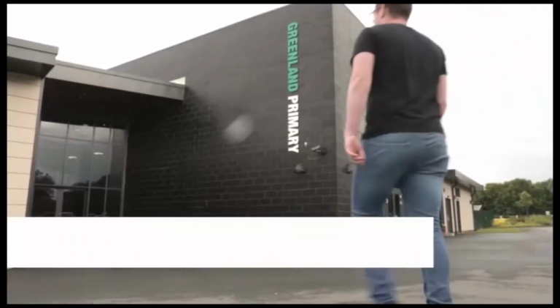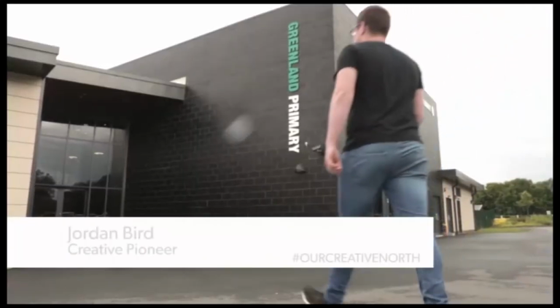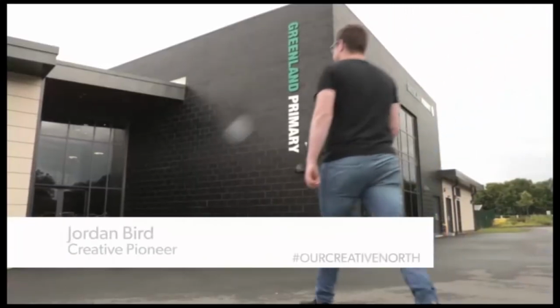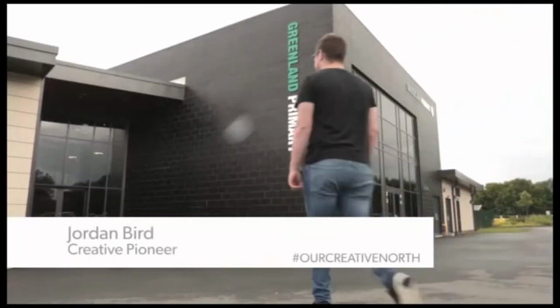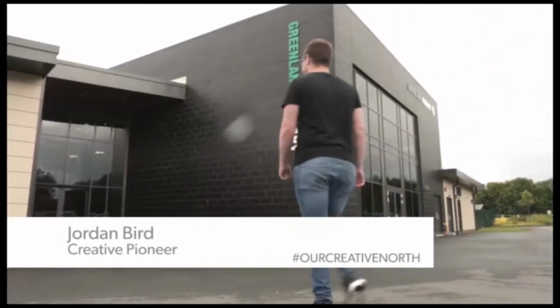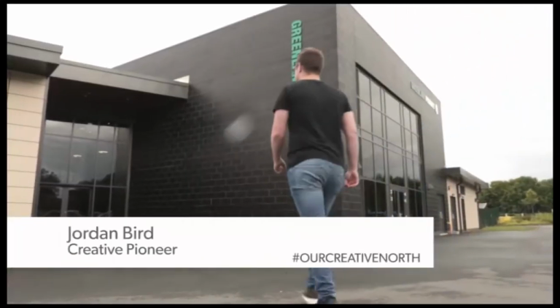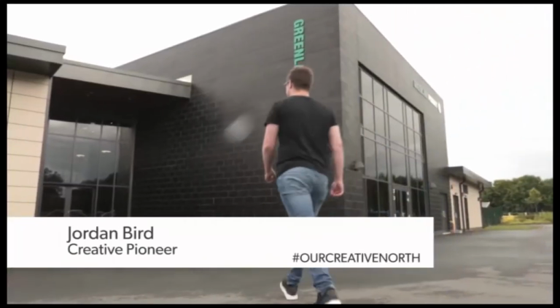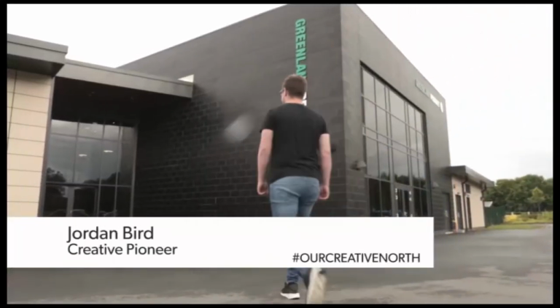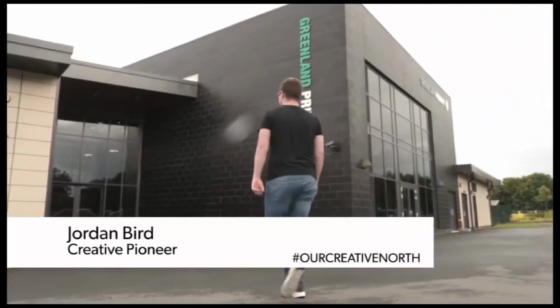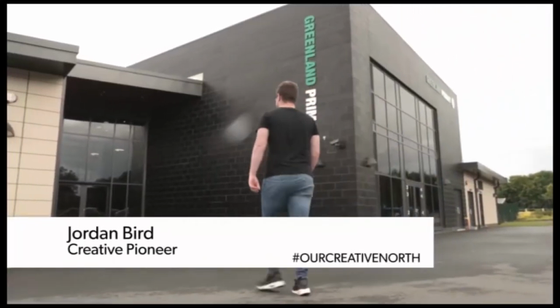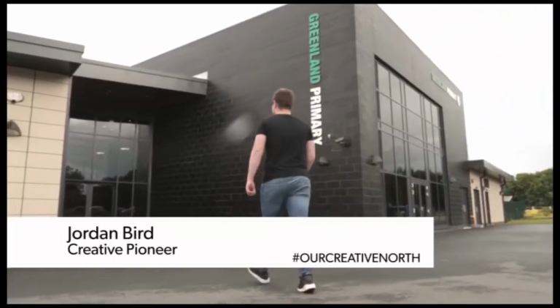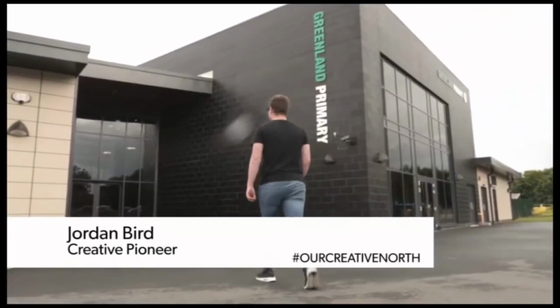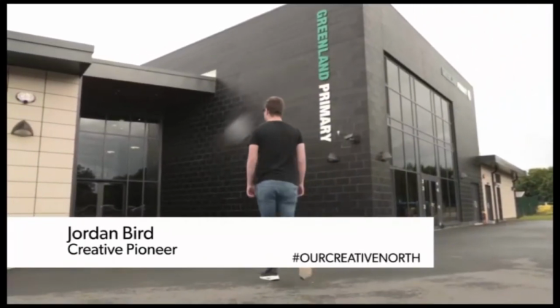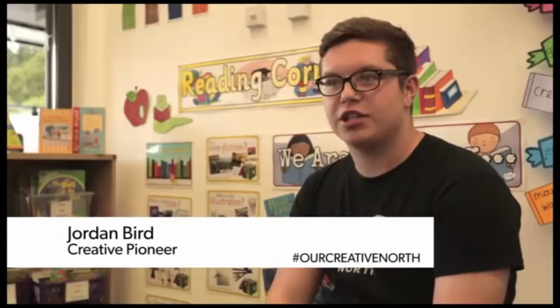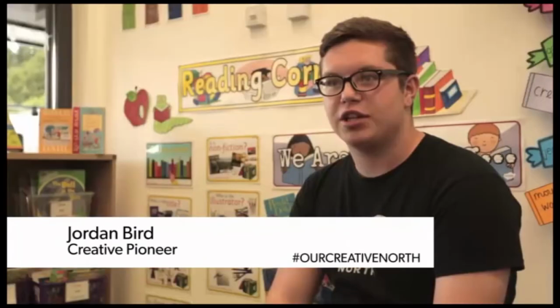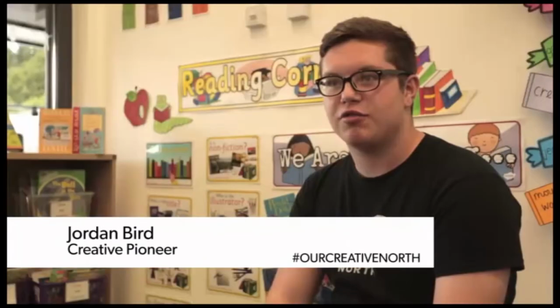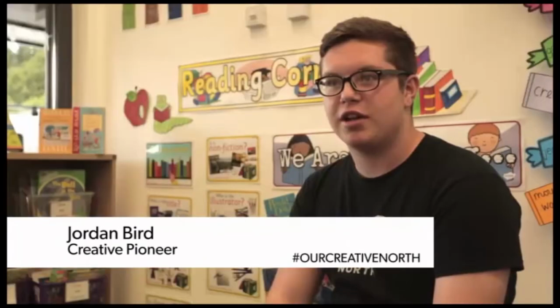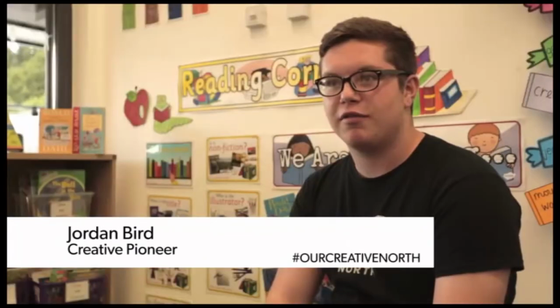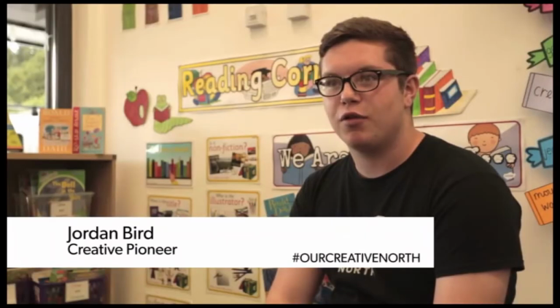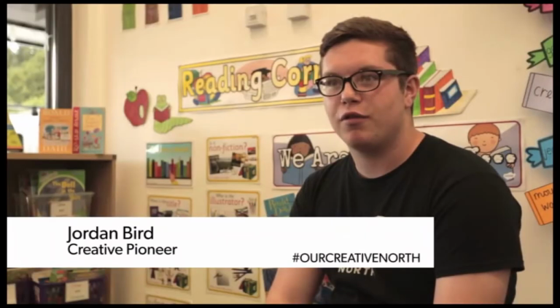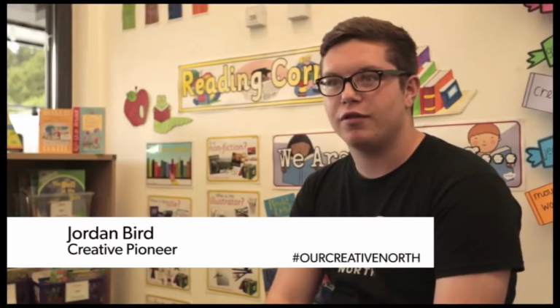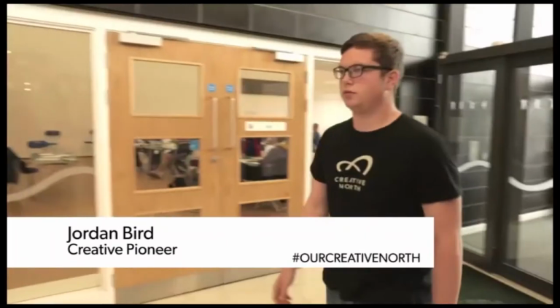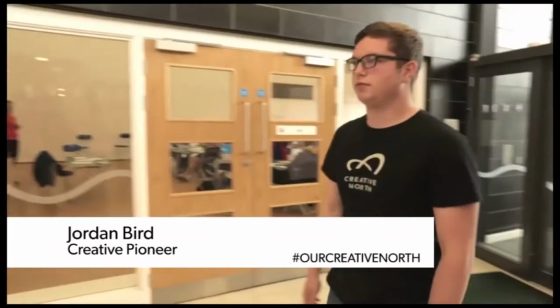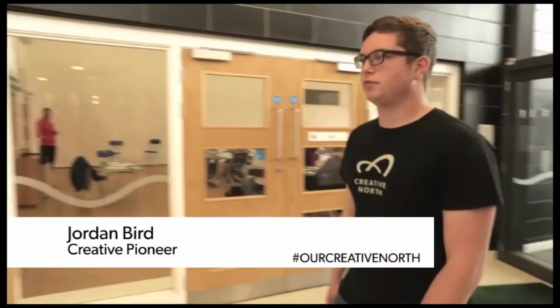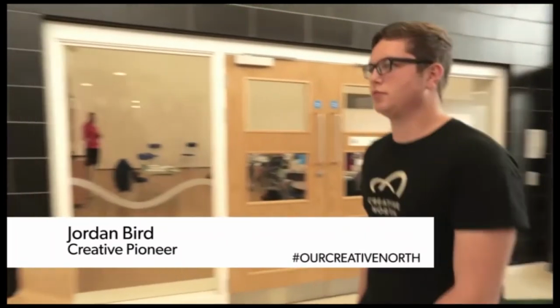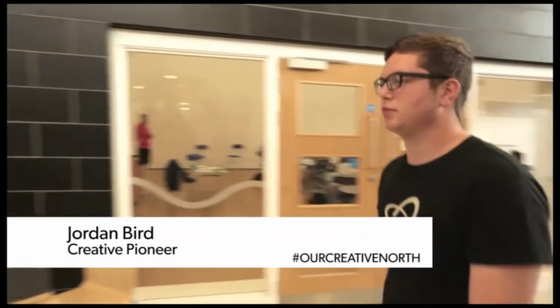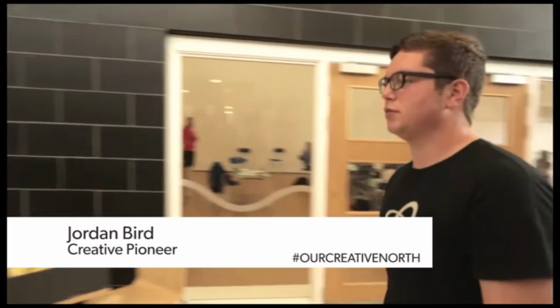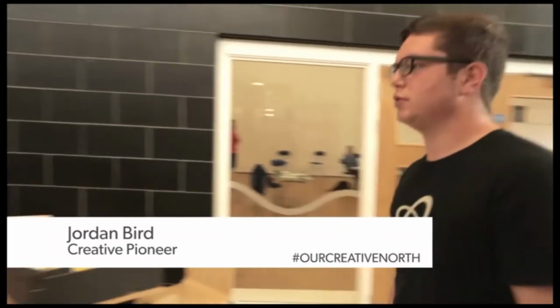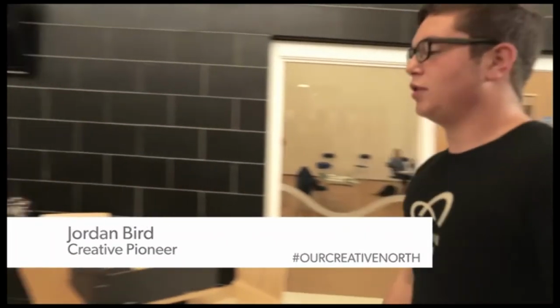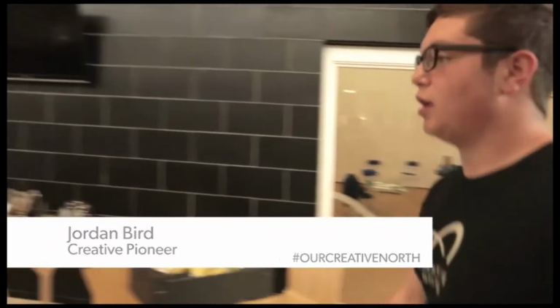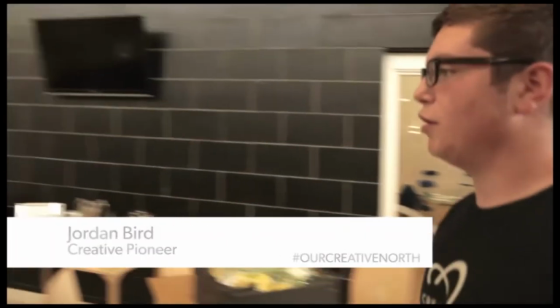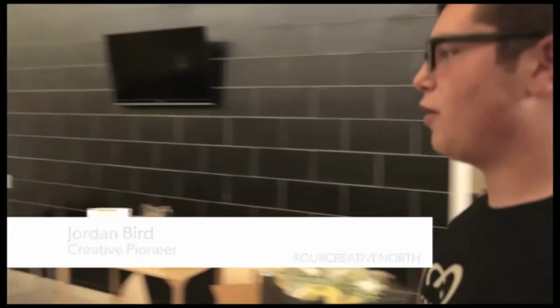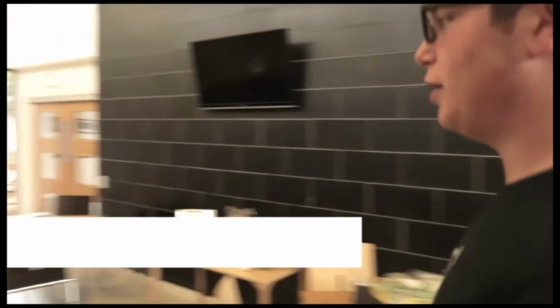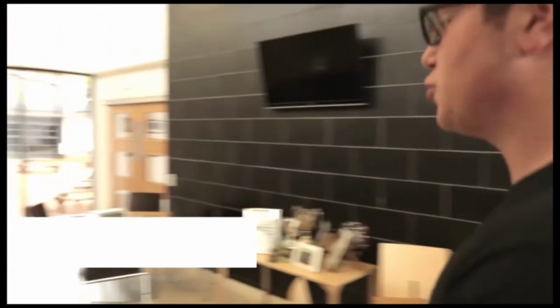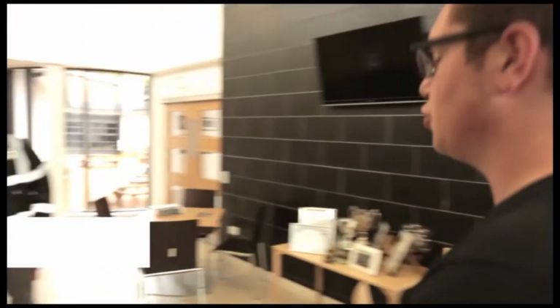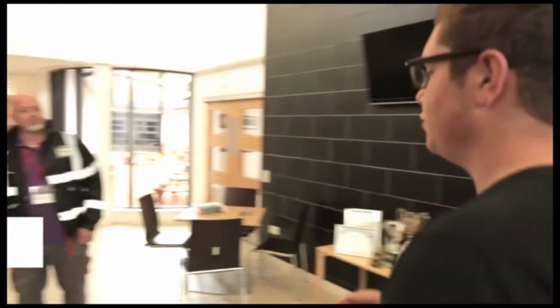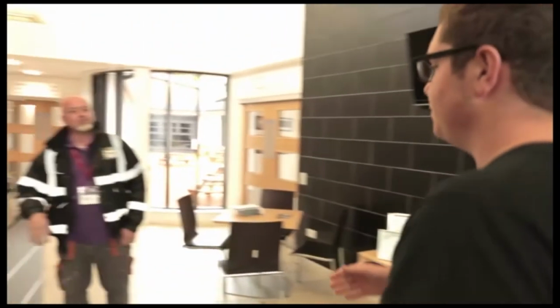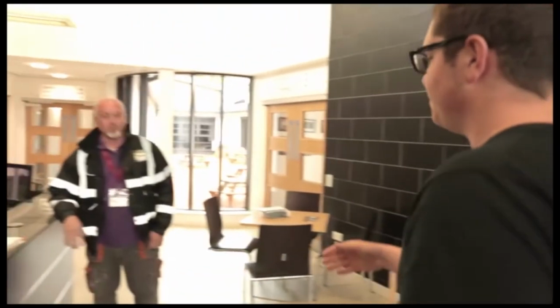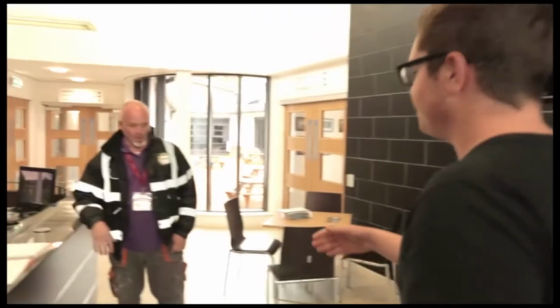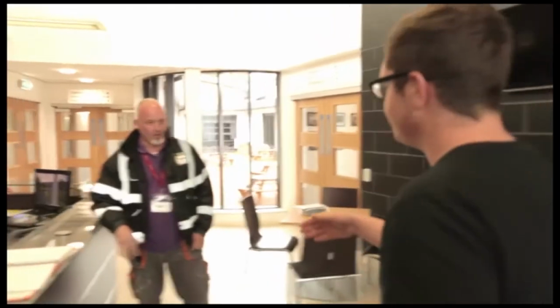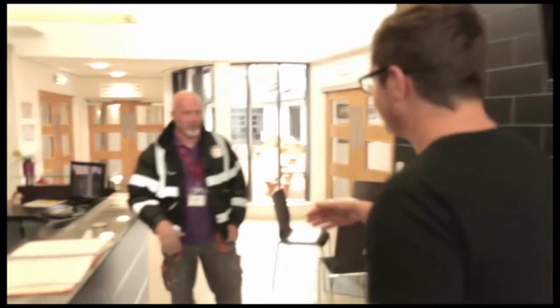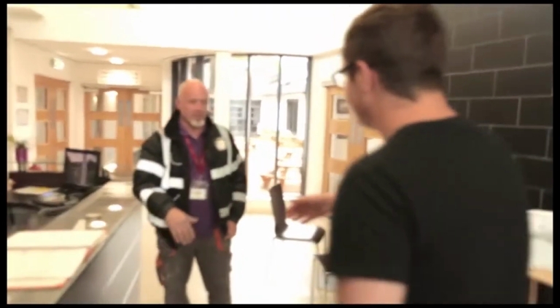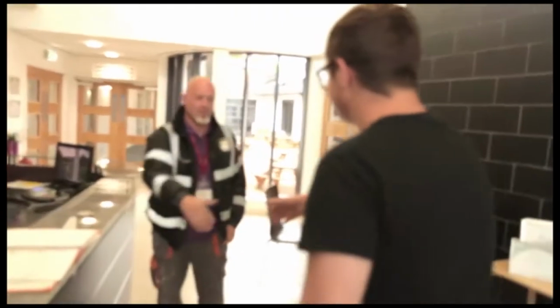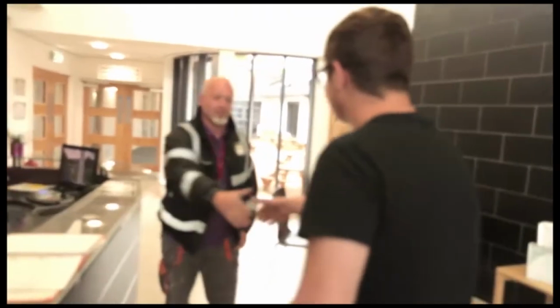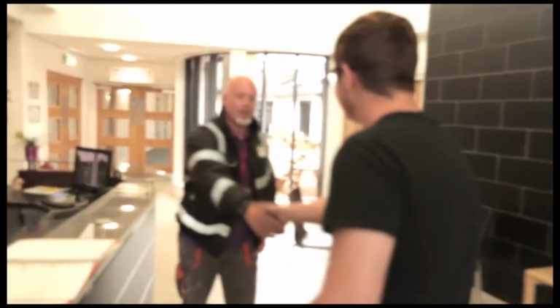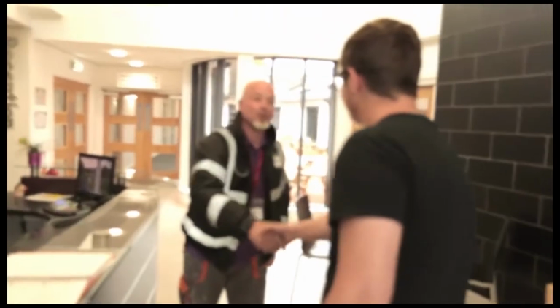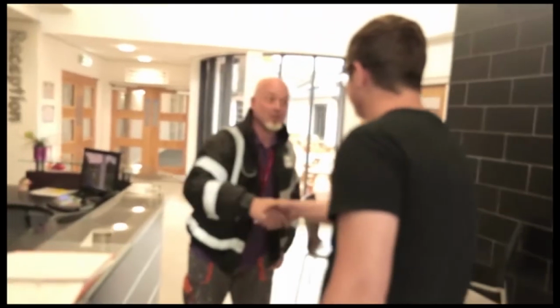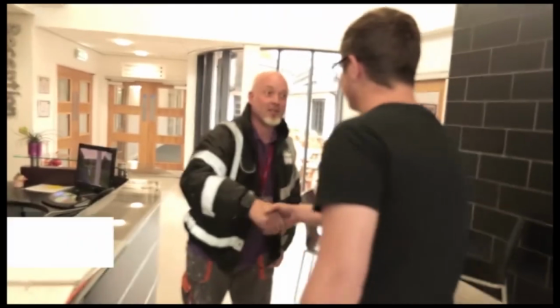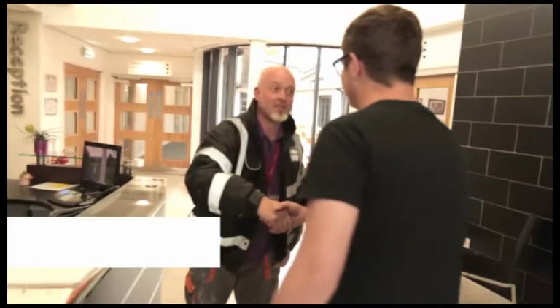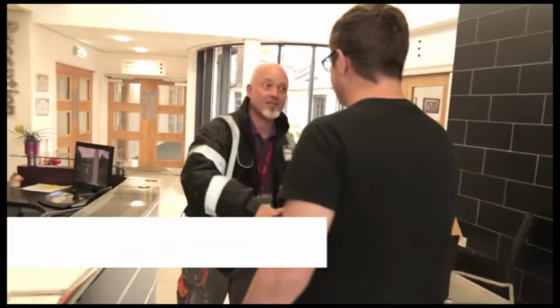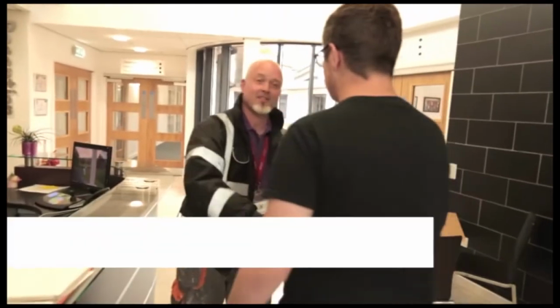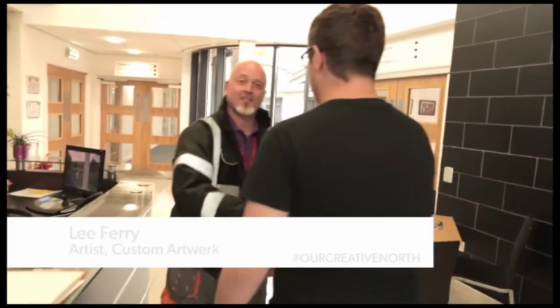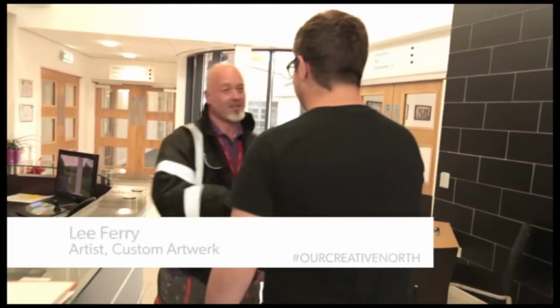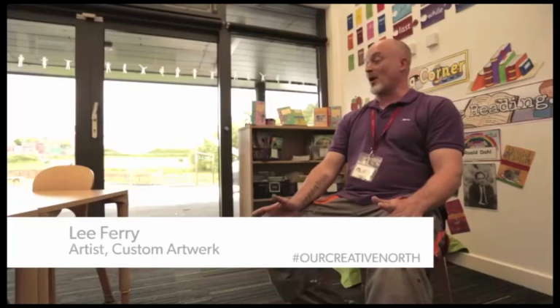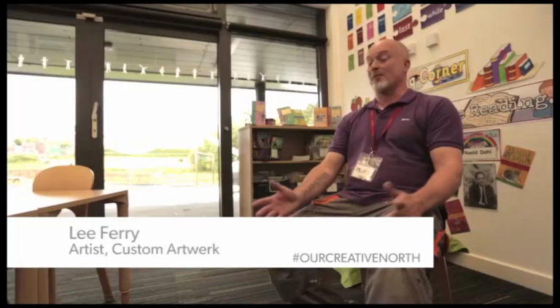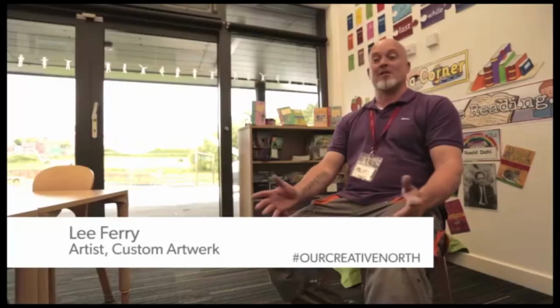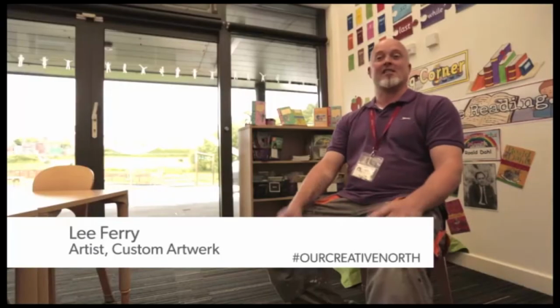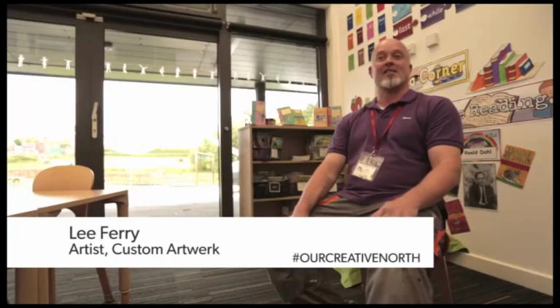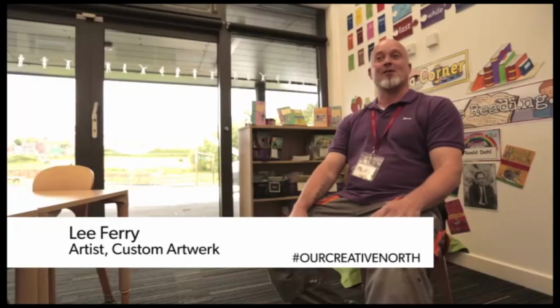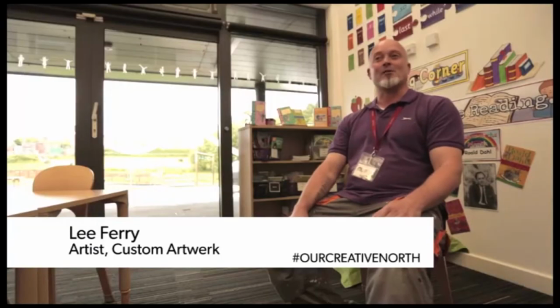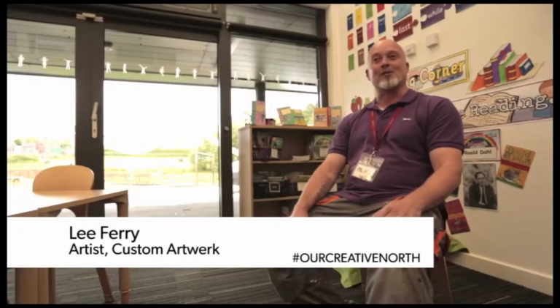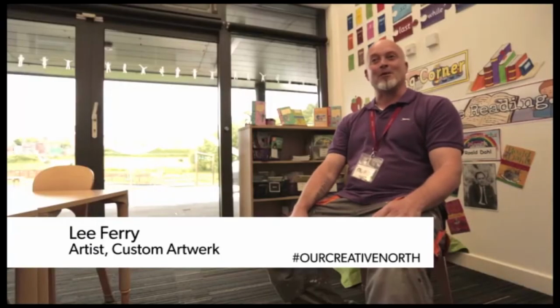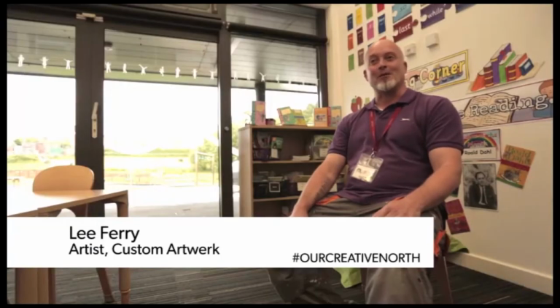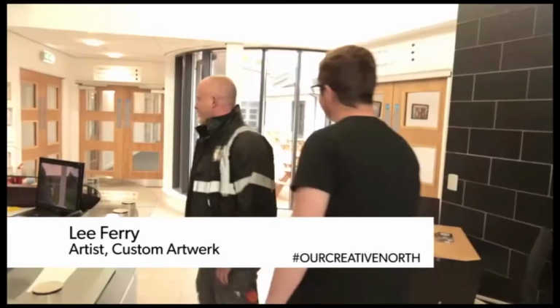Hi, I'm Jordan. I'm an apprentice at Creative North. I'm Lee Ferry. I'm an artist and my business is custom artwork.